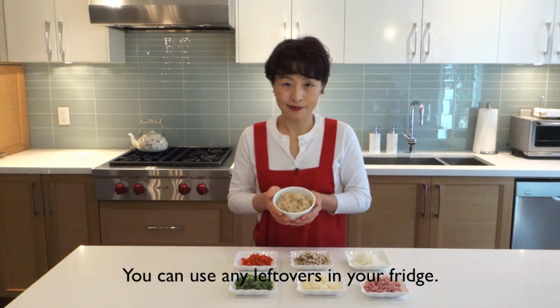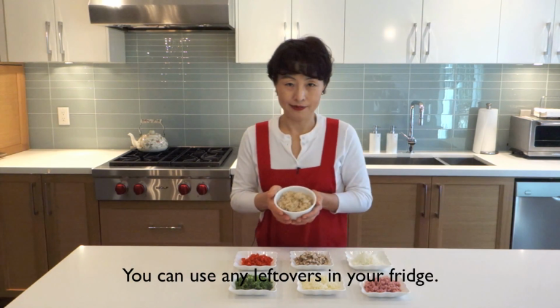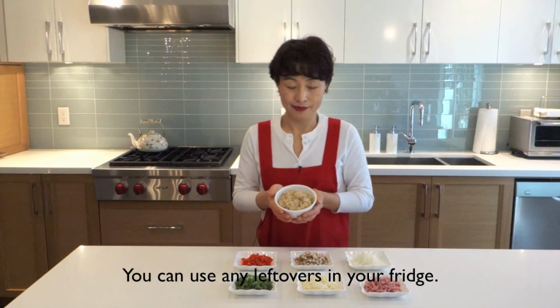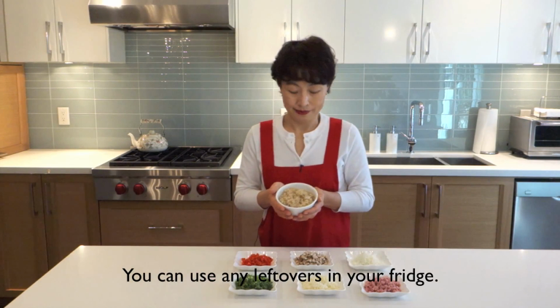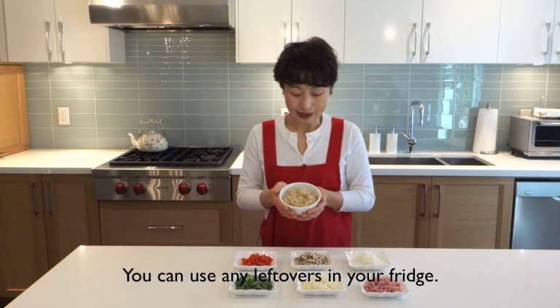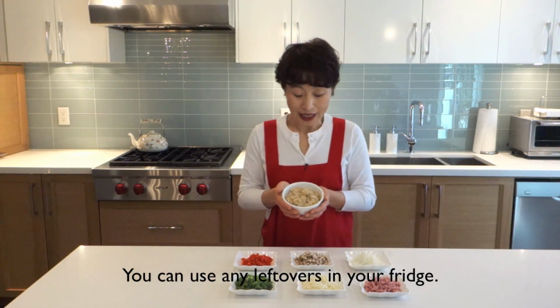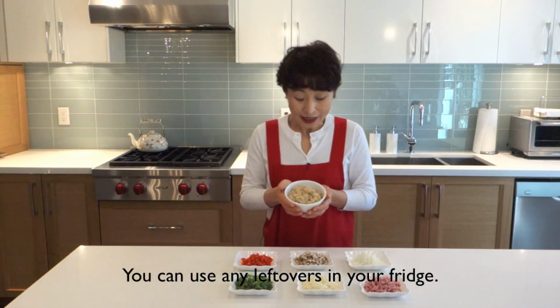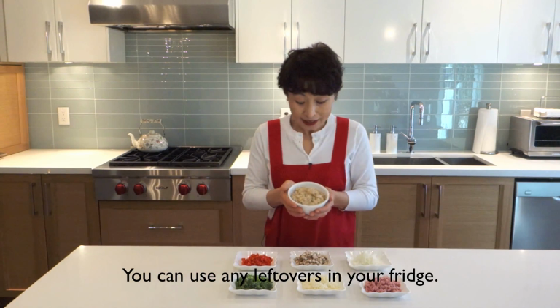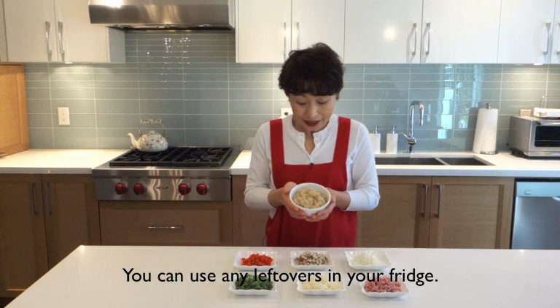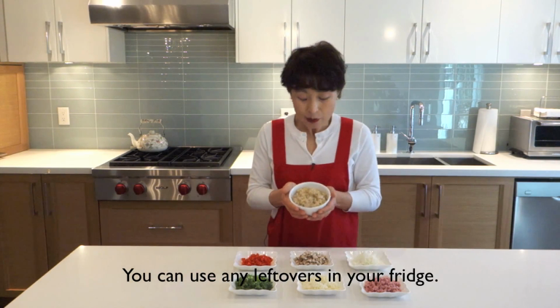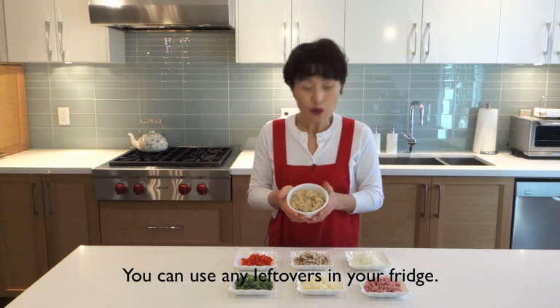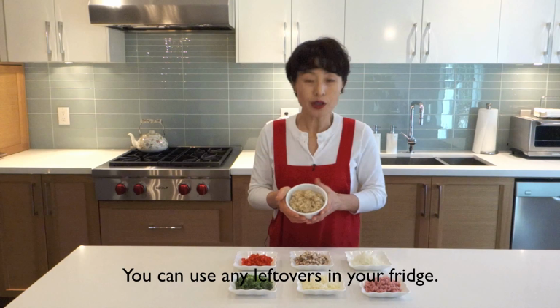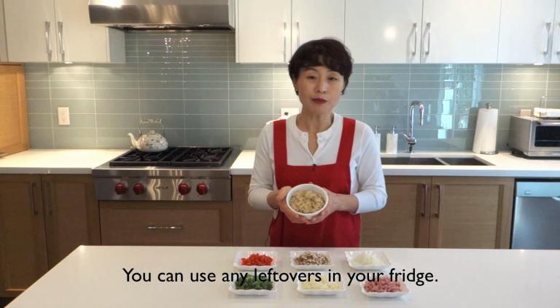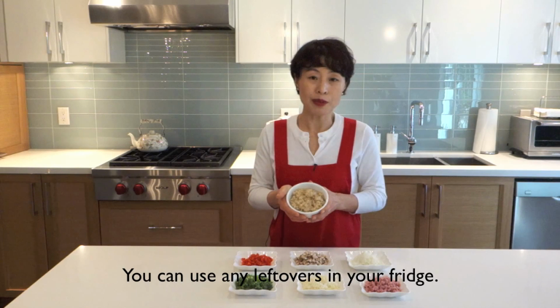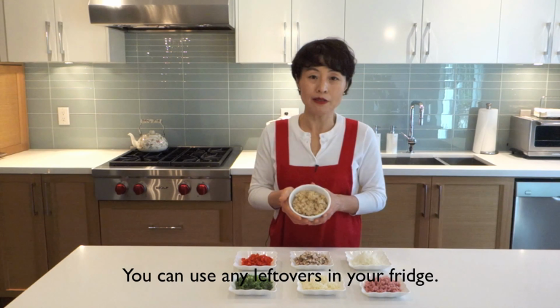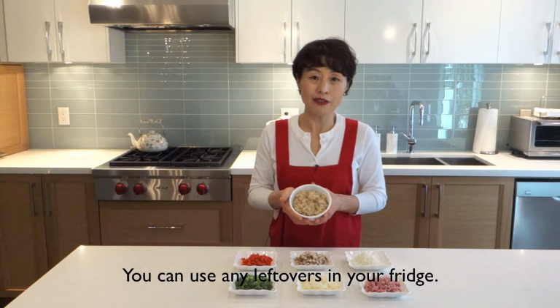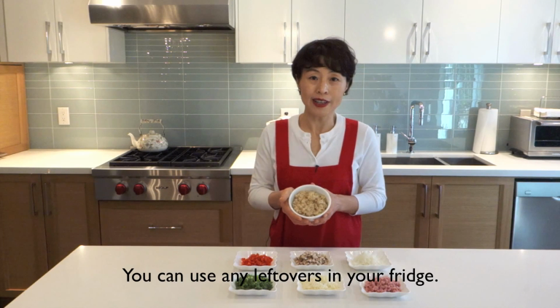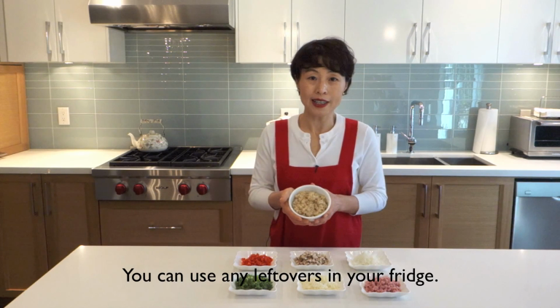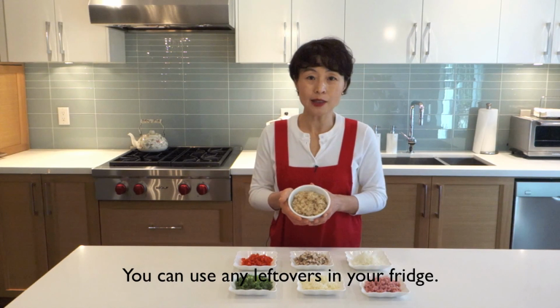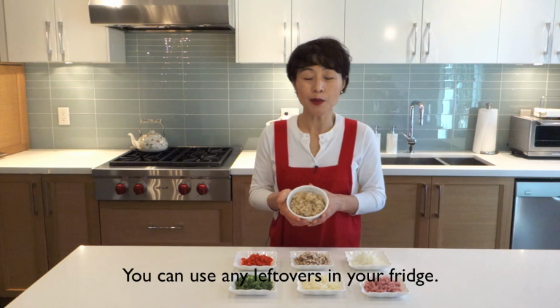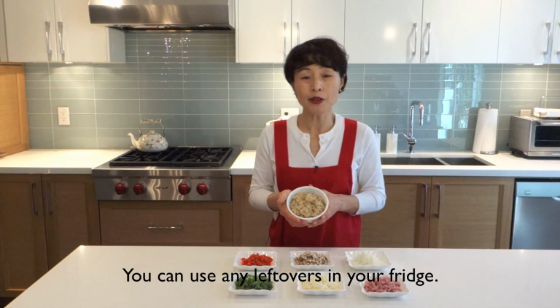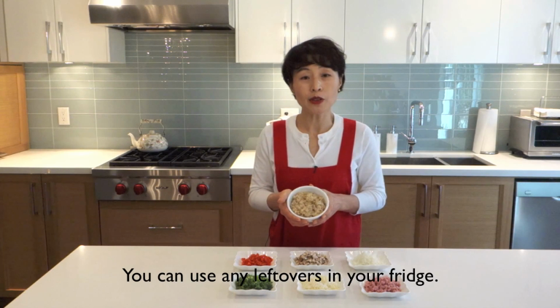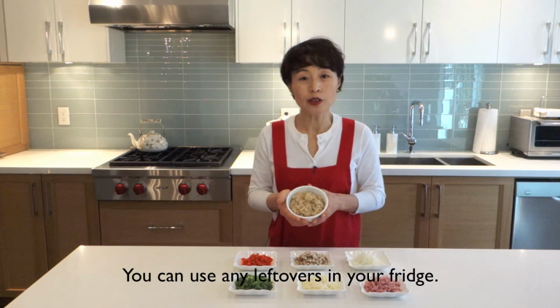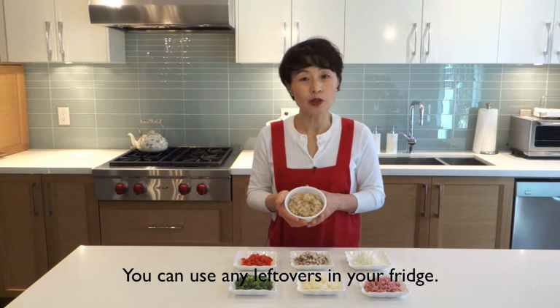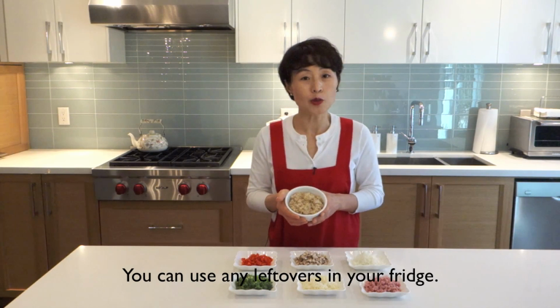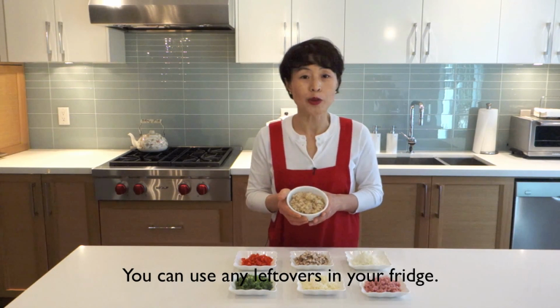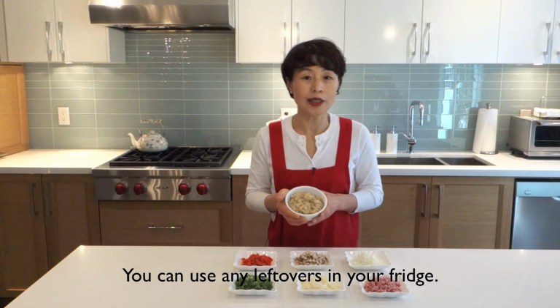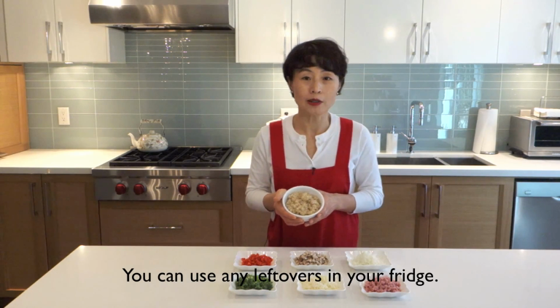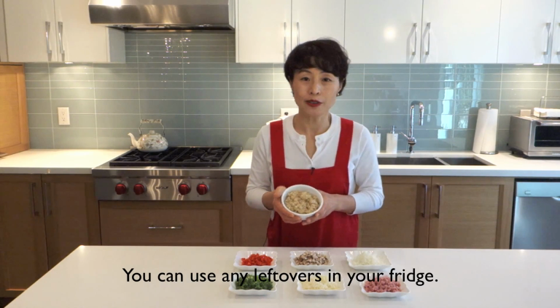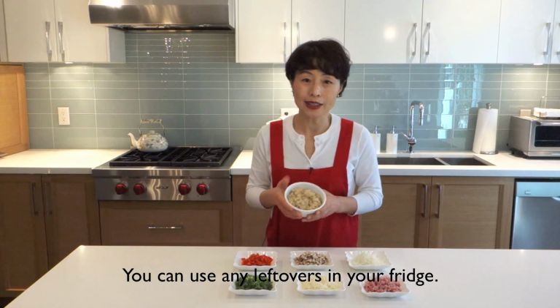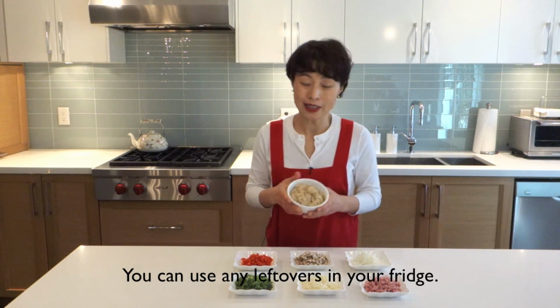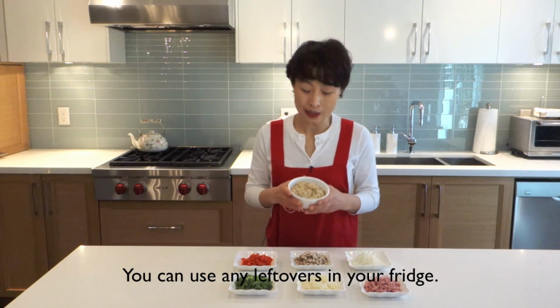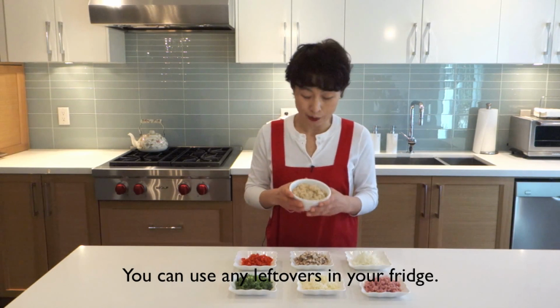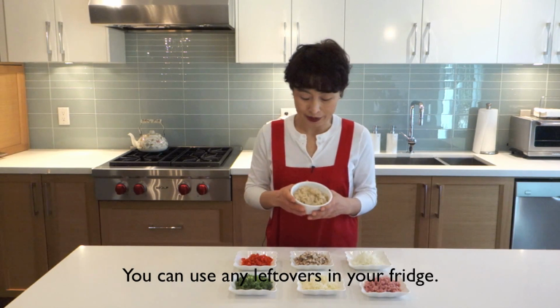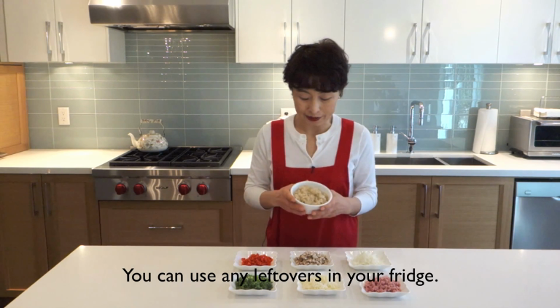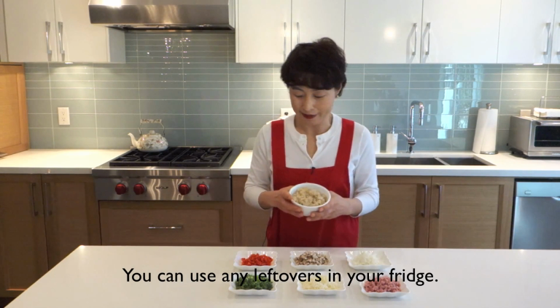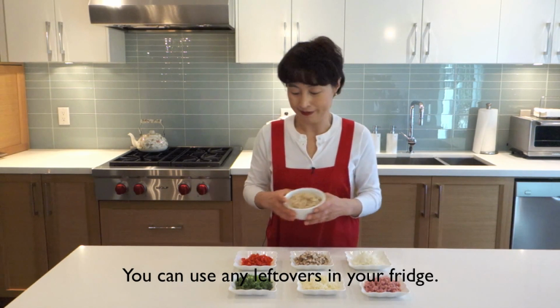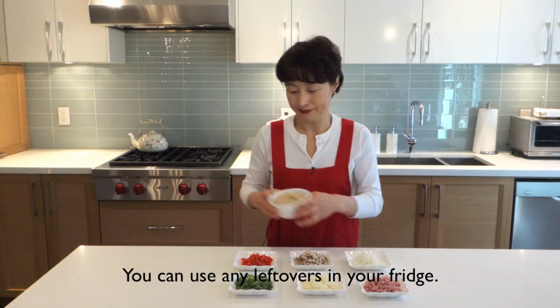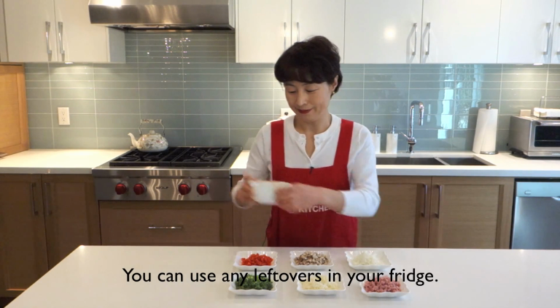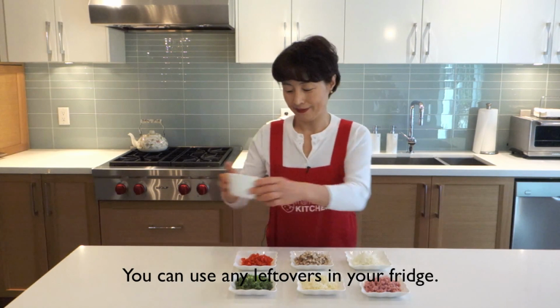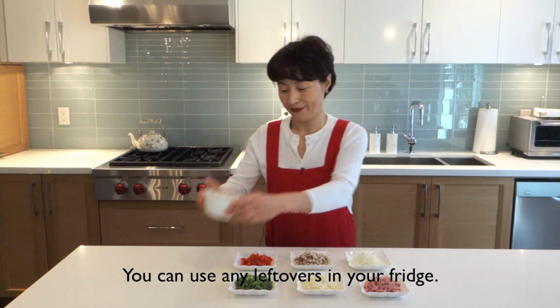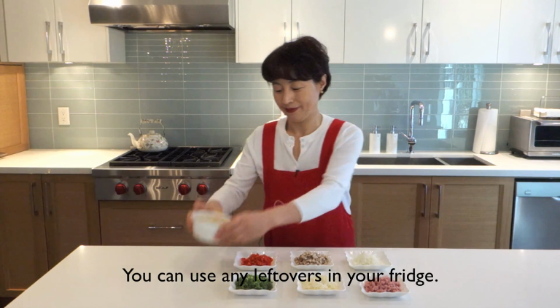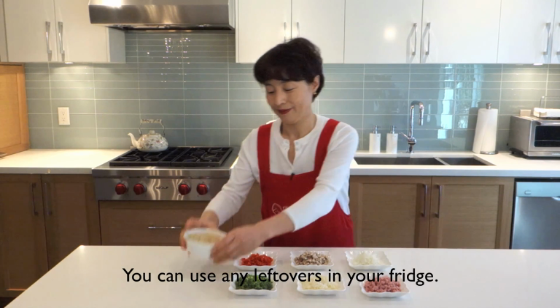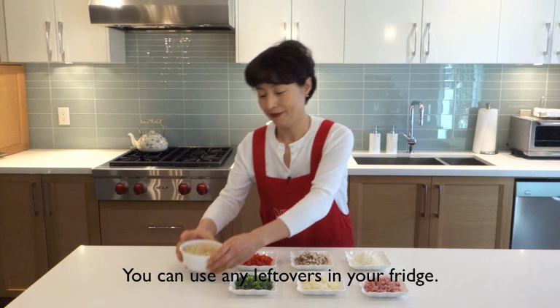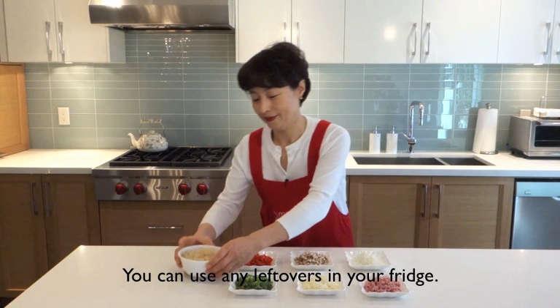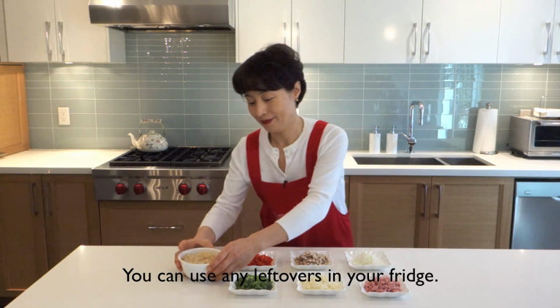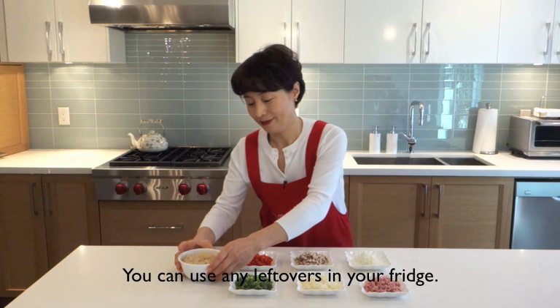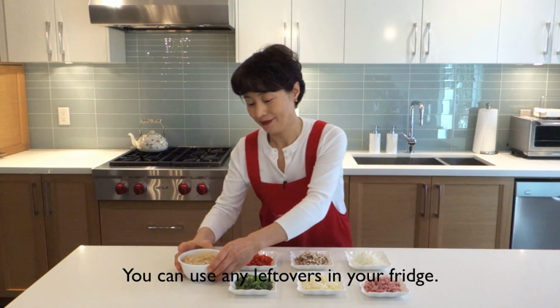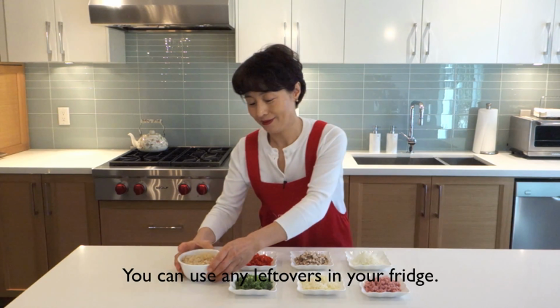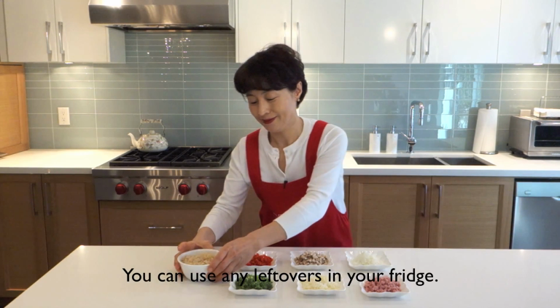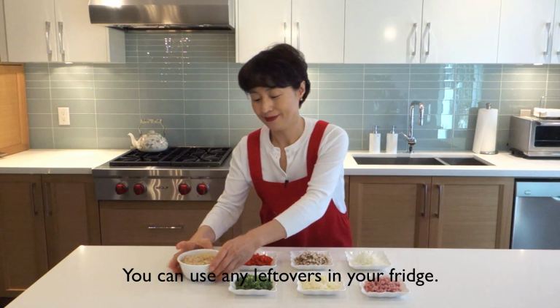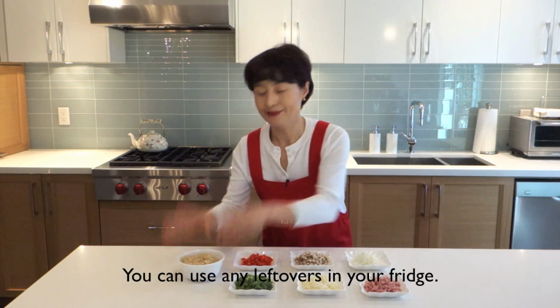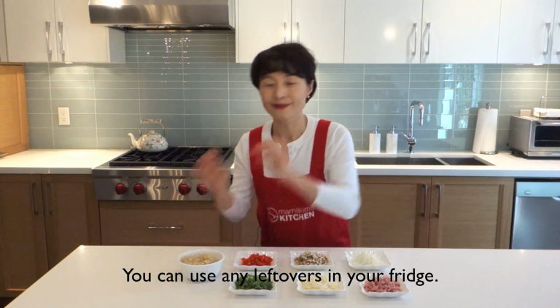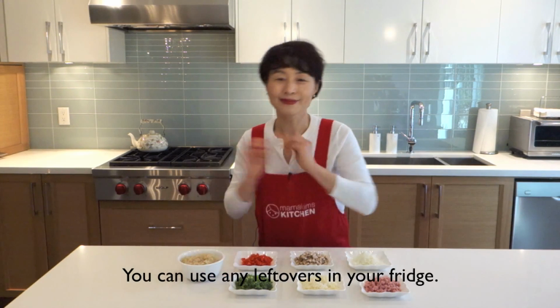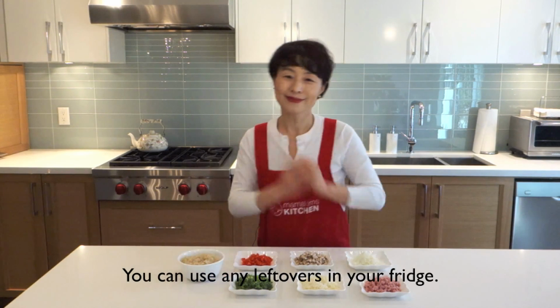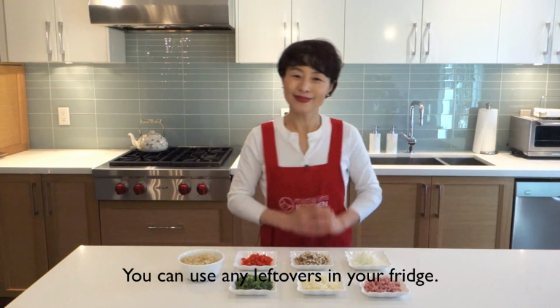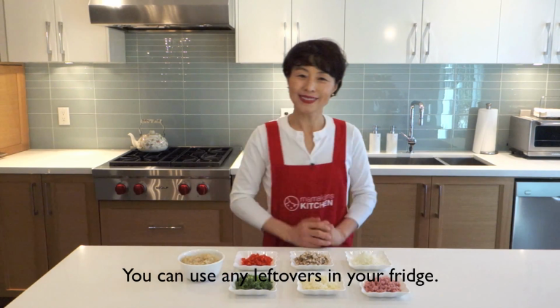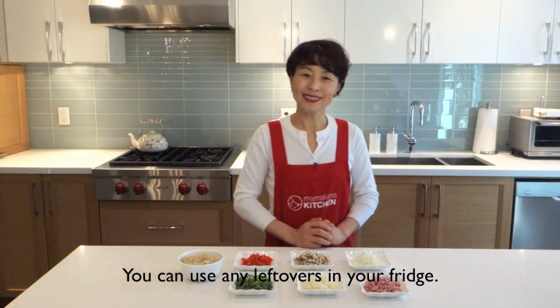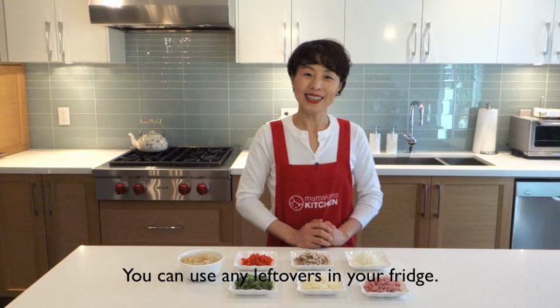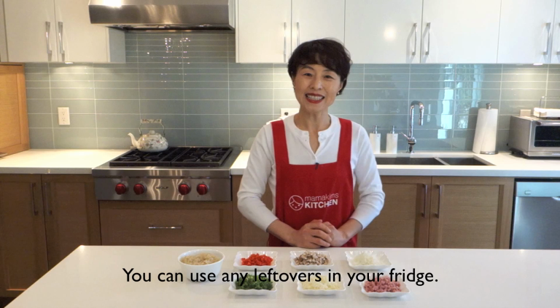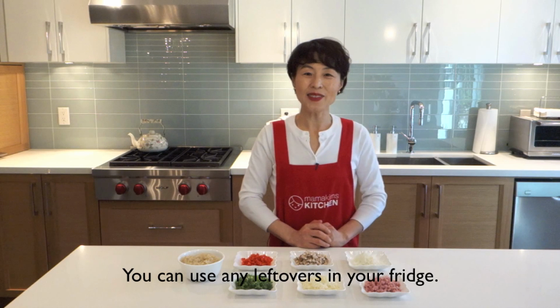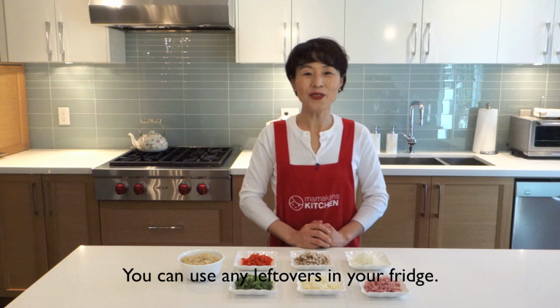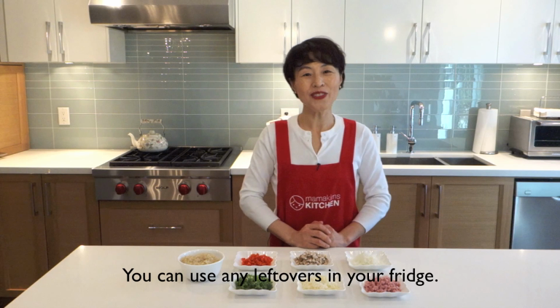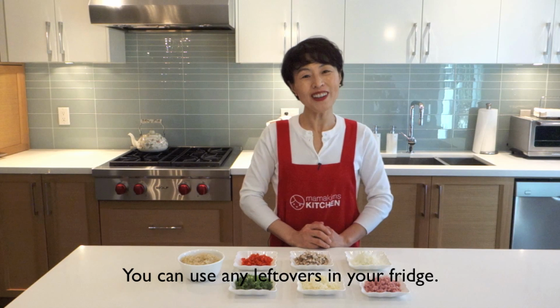I like using brown rice but you can use white rice as well. Let's have fun!